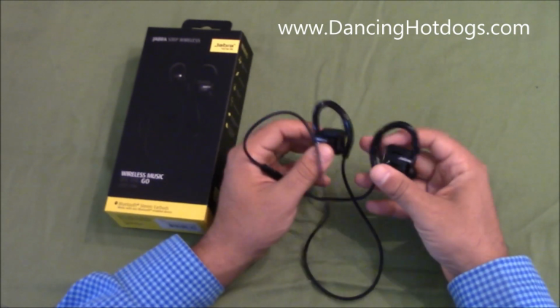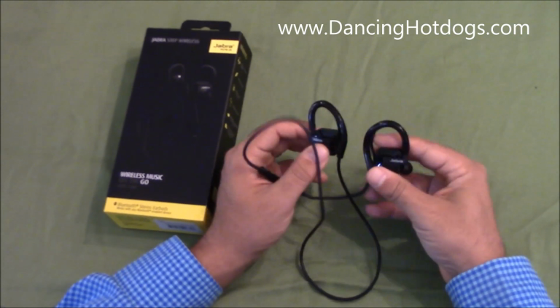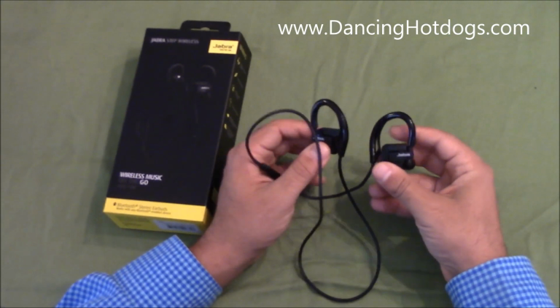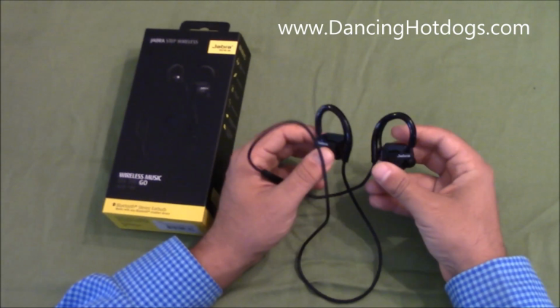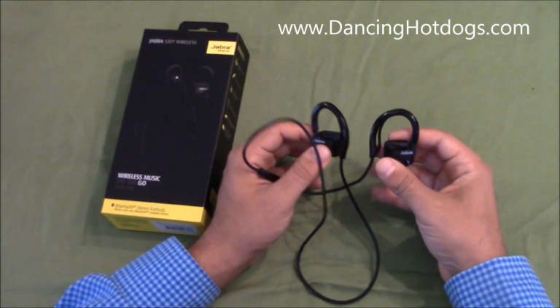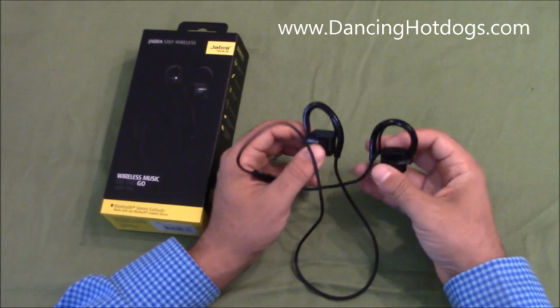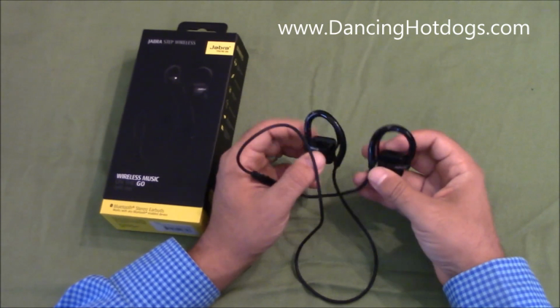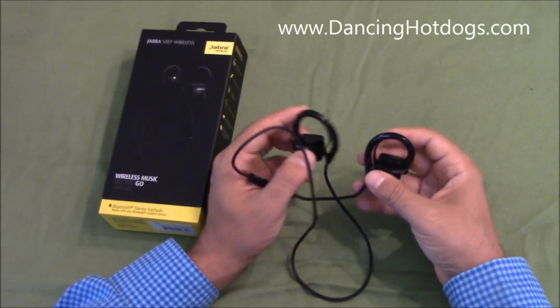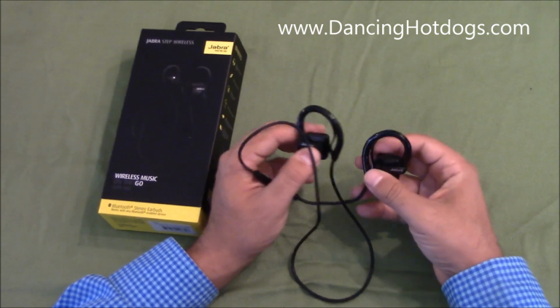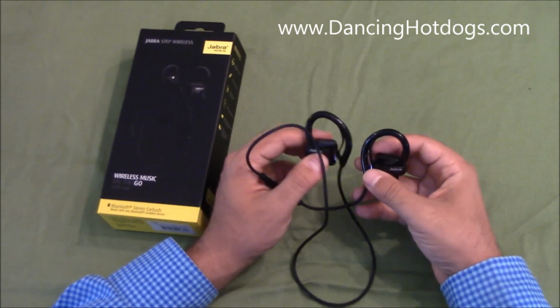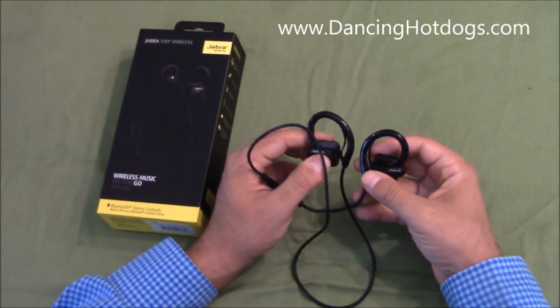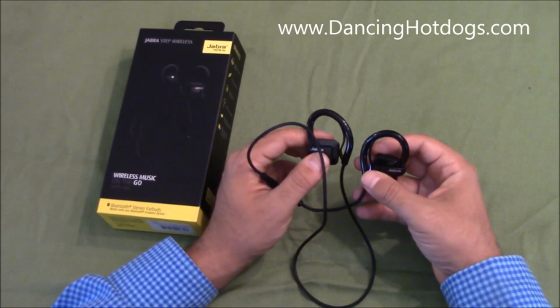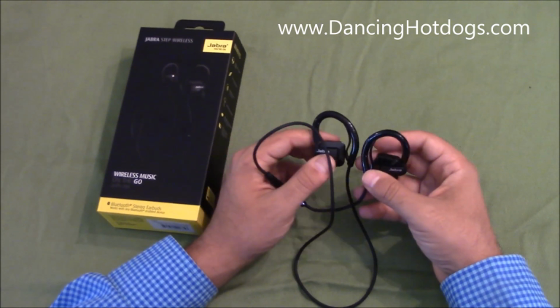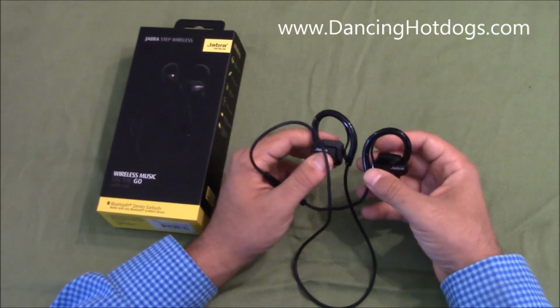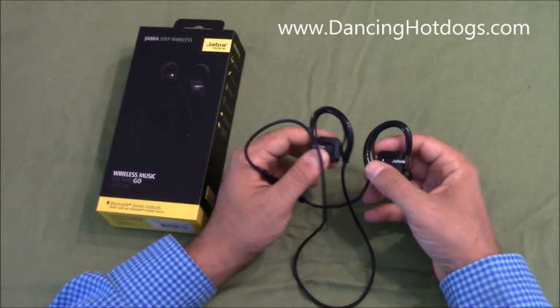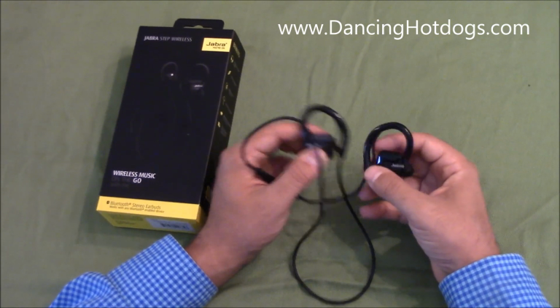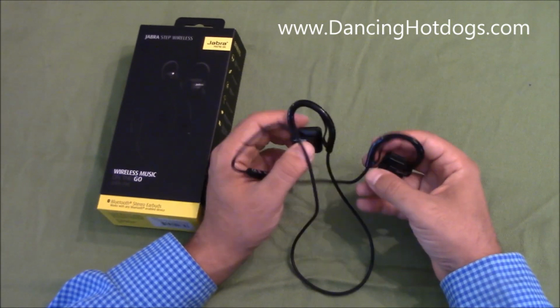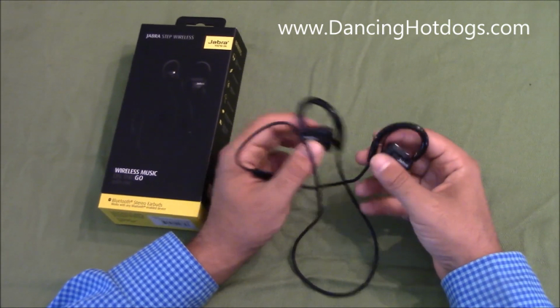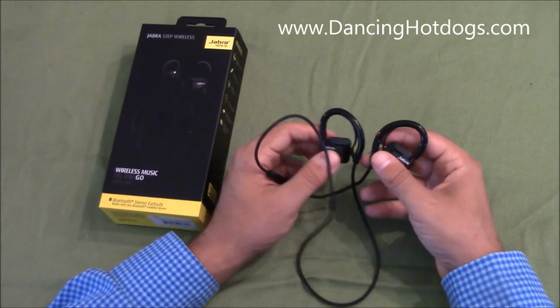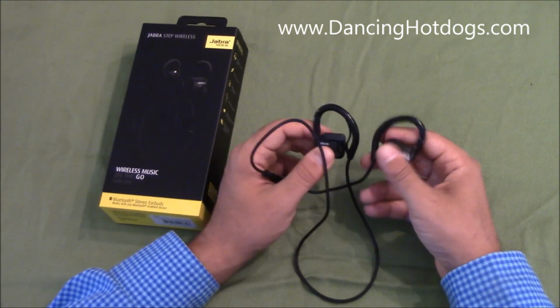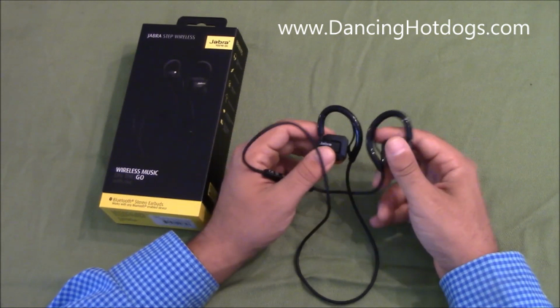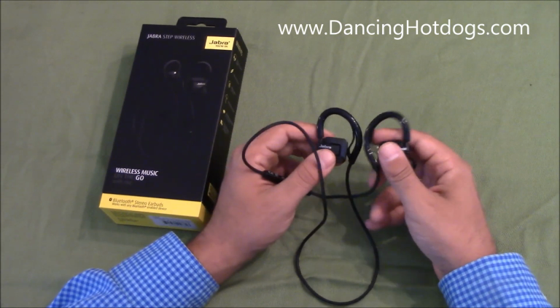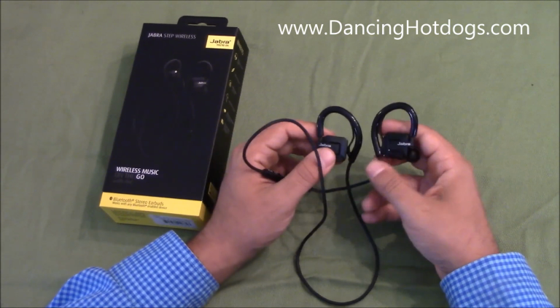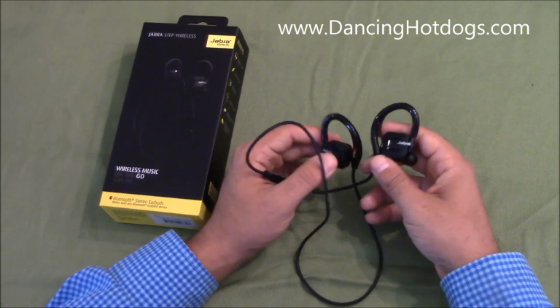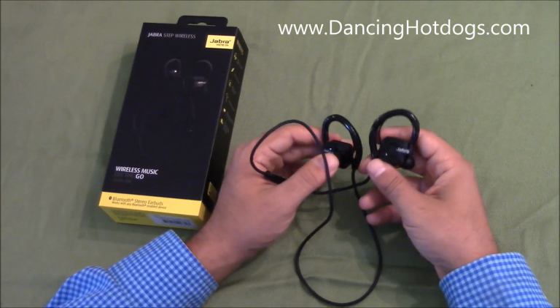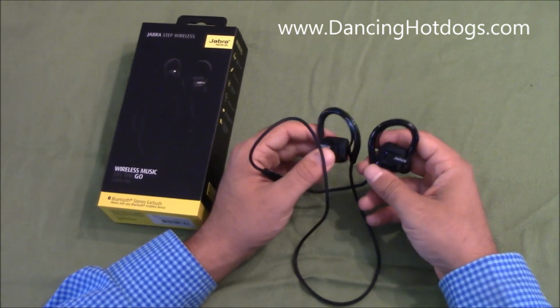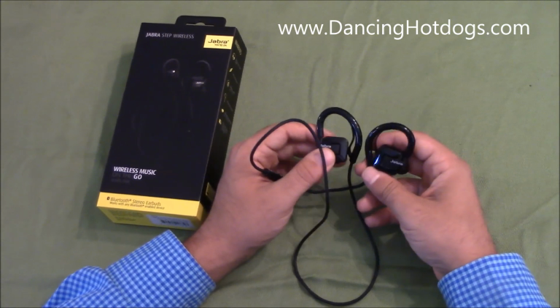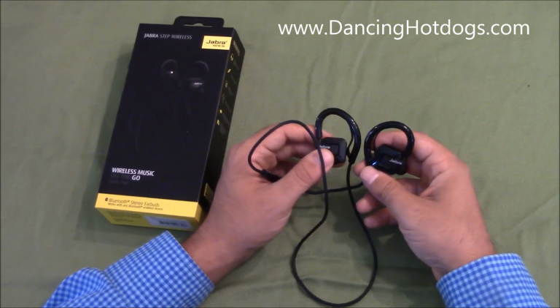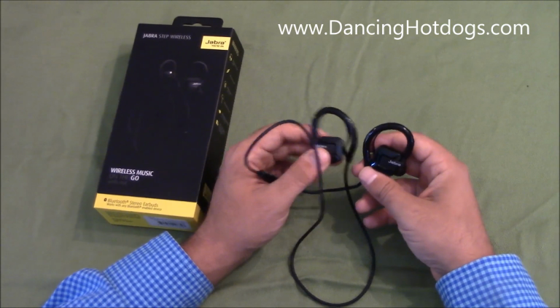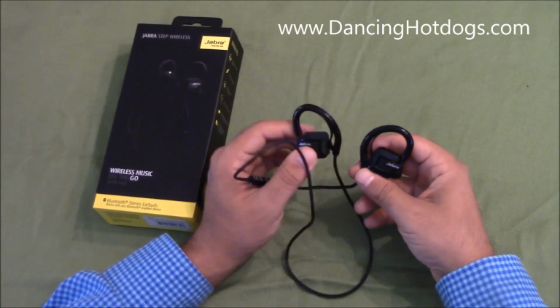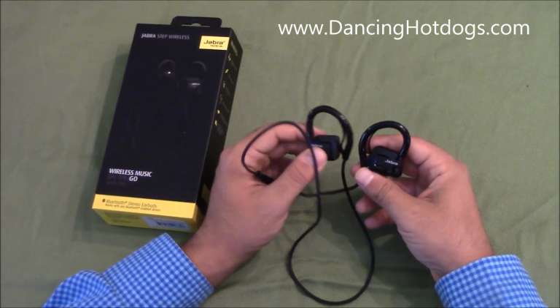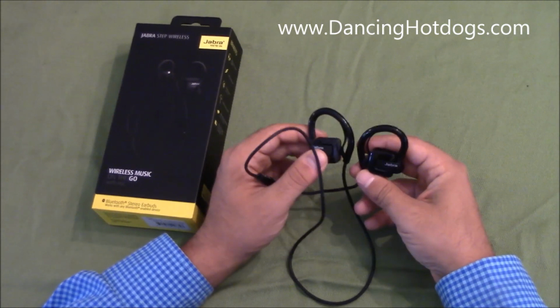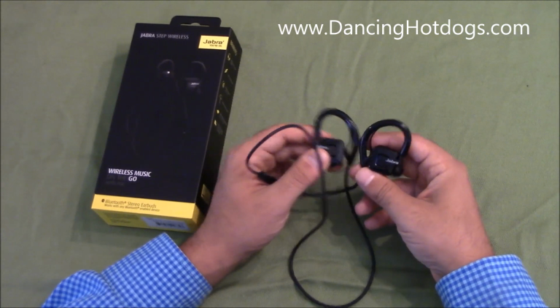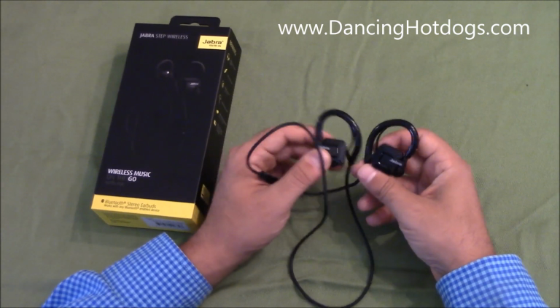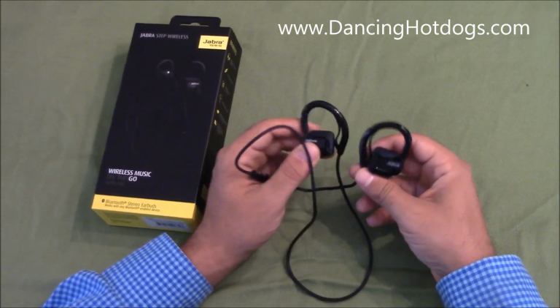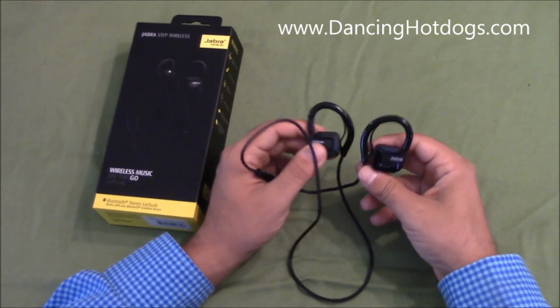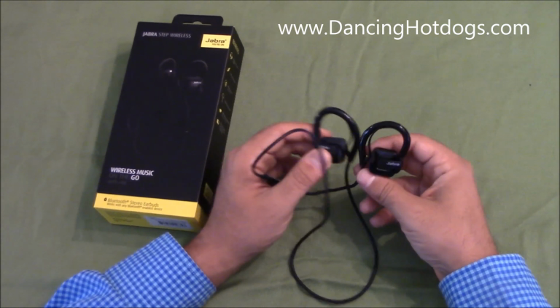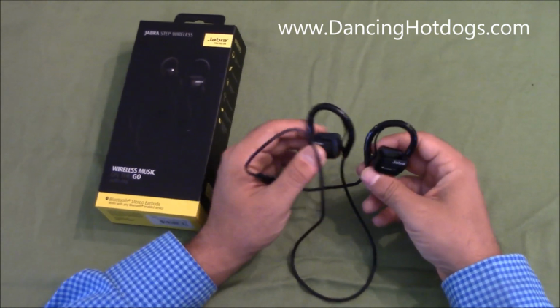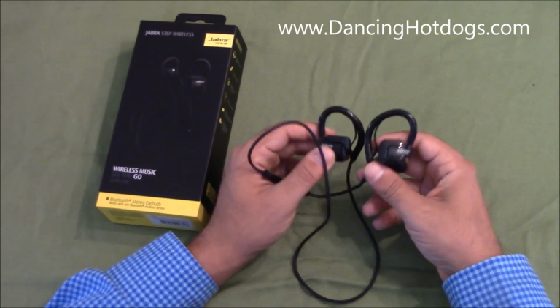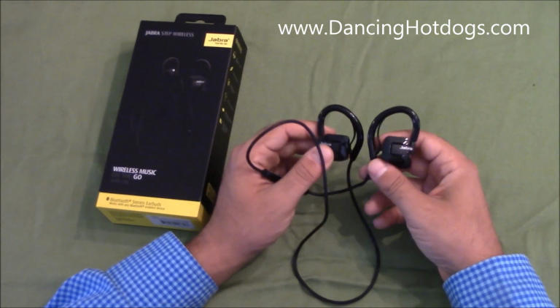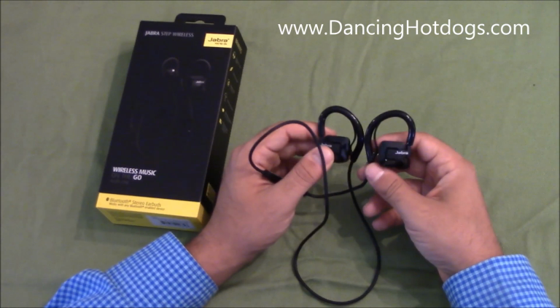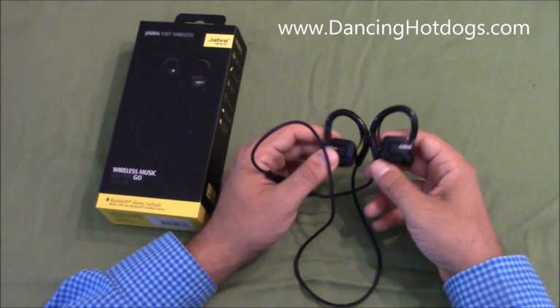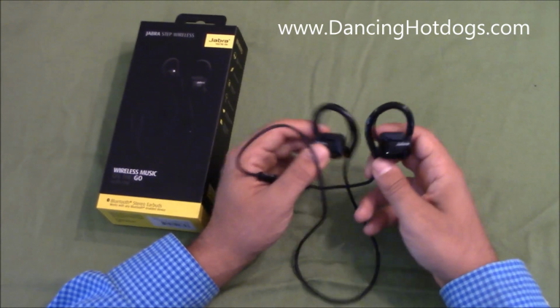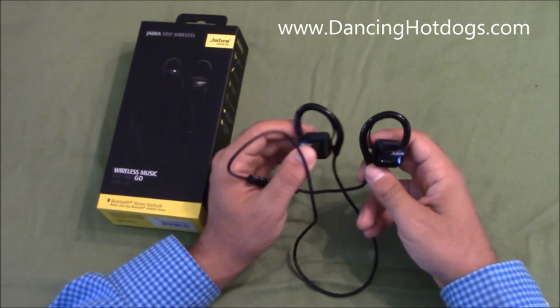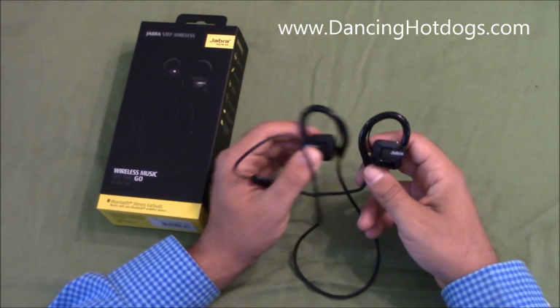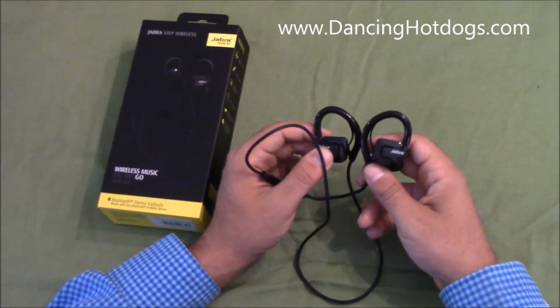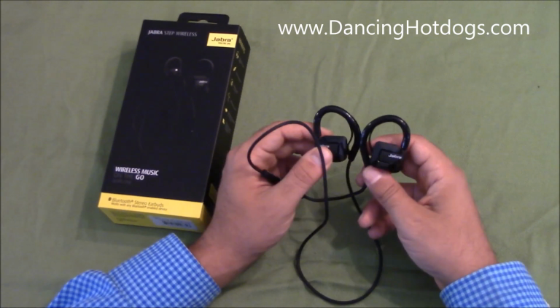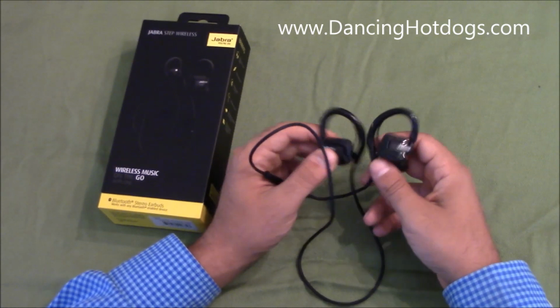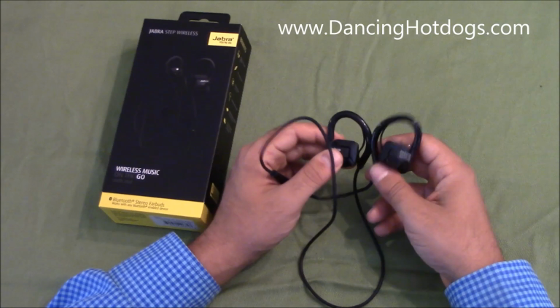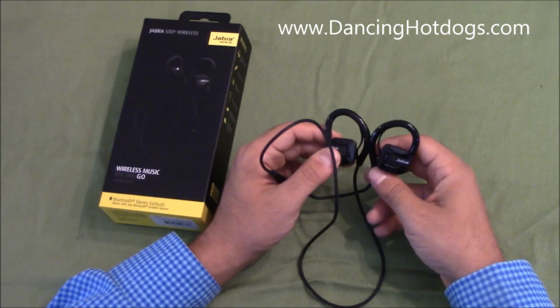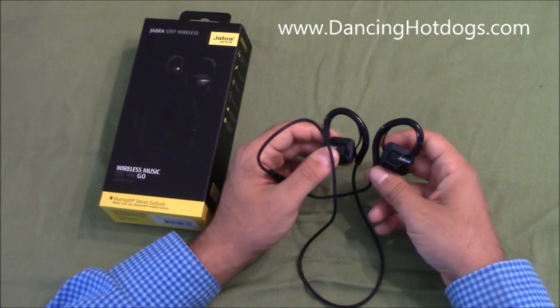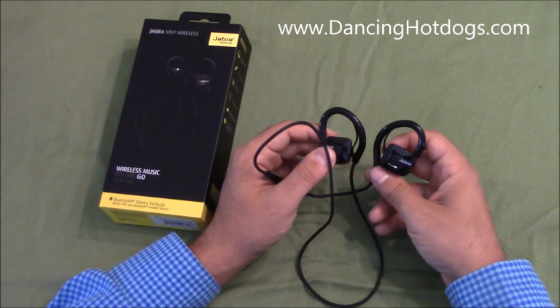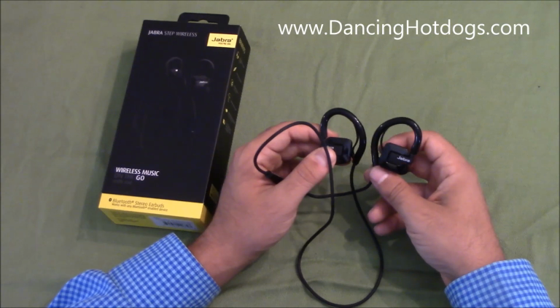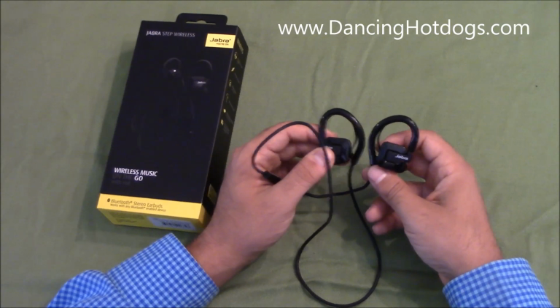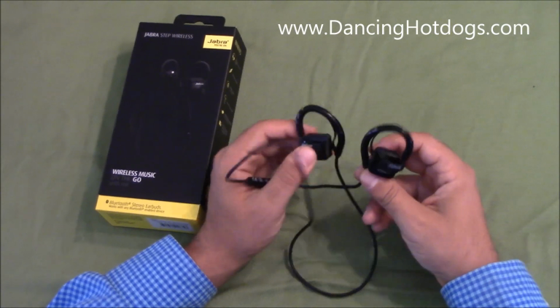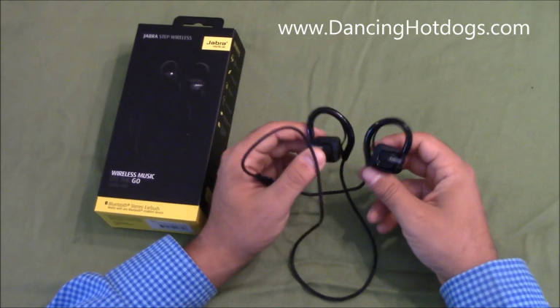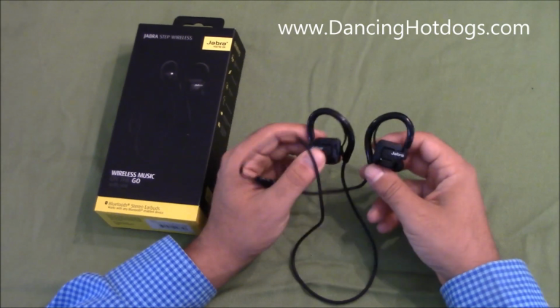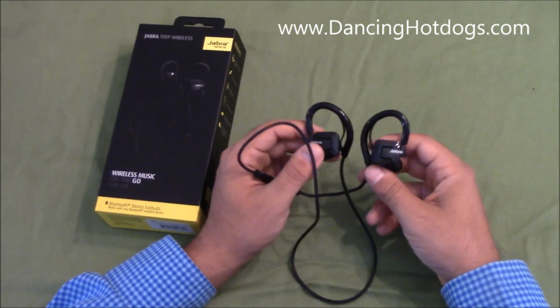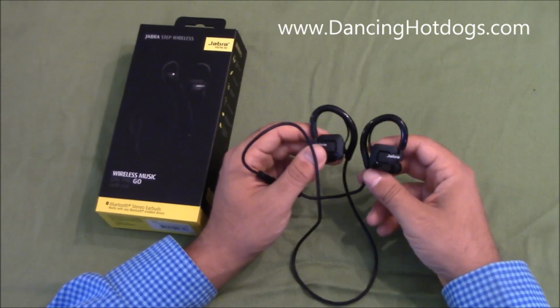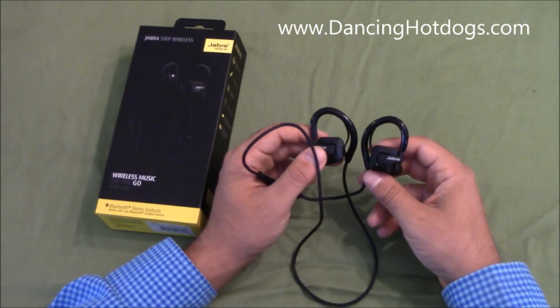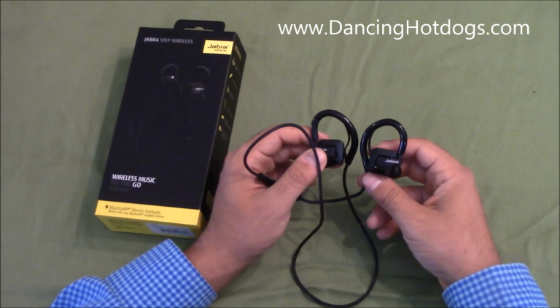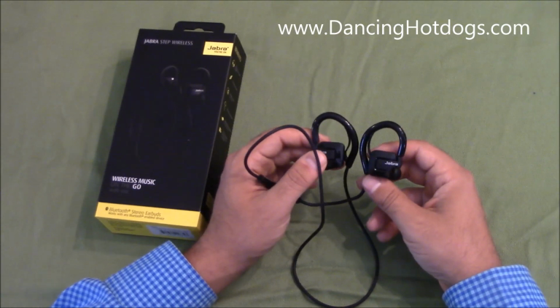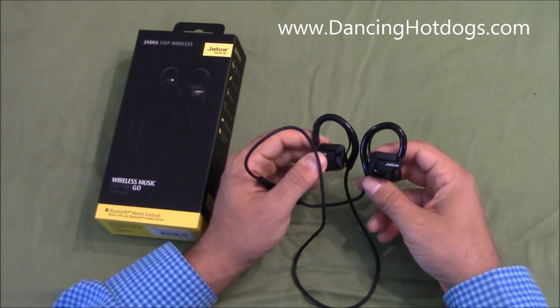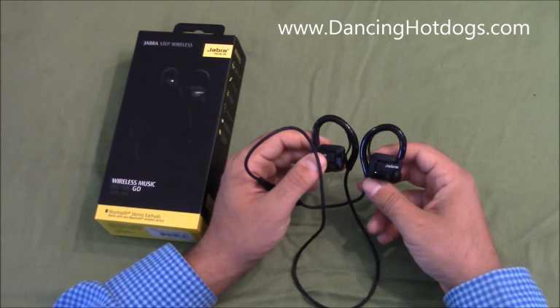For $60 as an entry-level Bluetooth earbuds, it's actually really good, really comfortable, and something that I would definitely recommend.